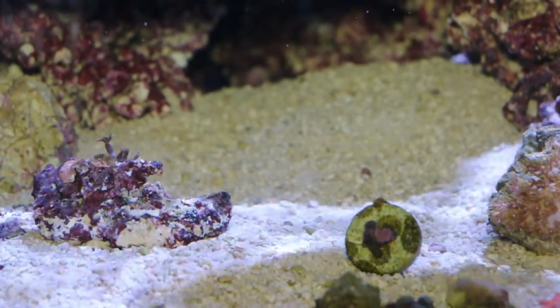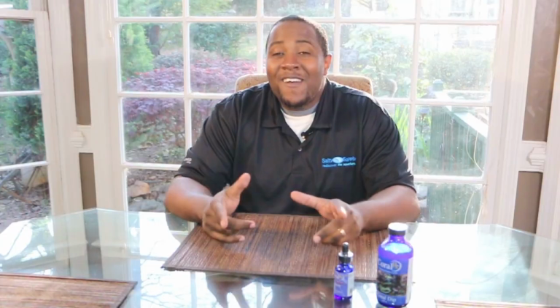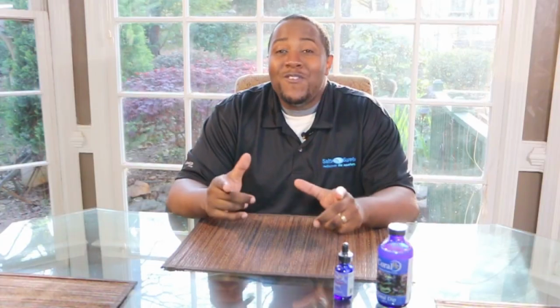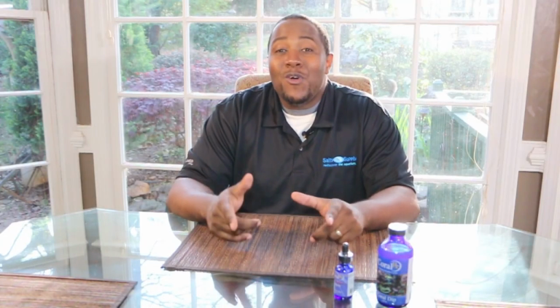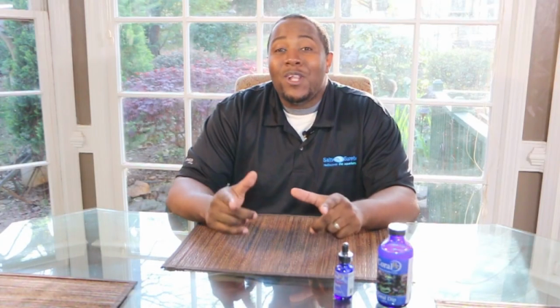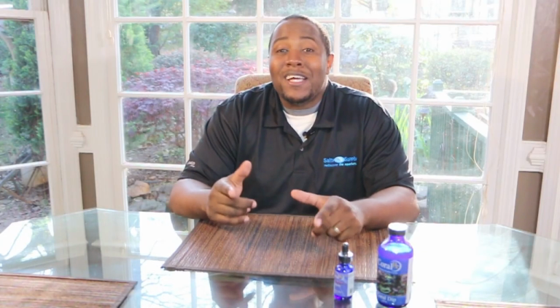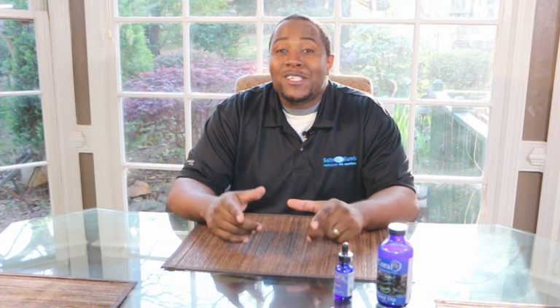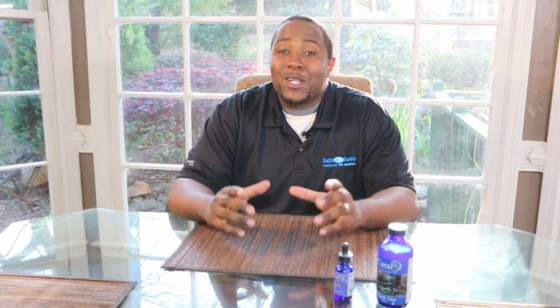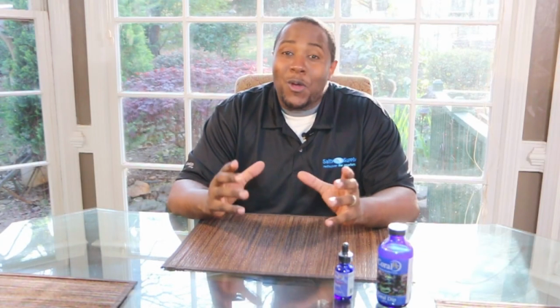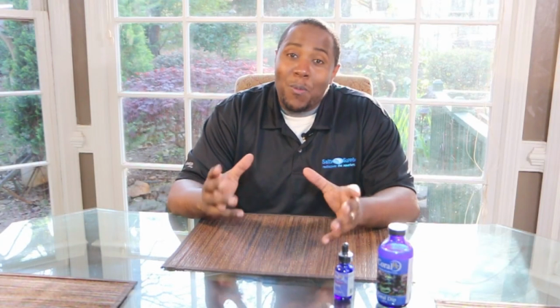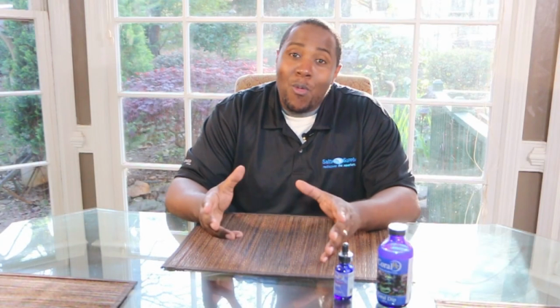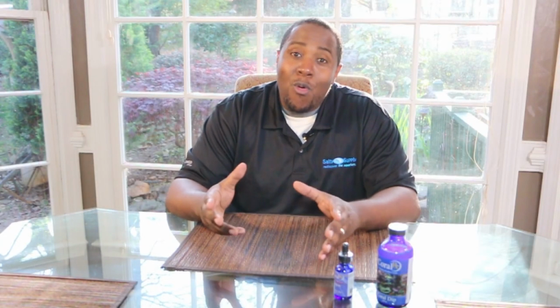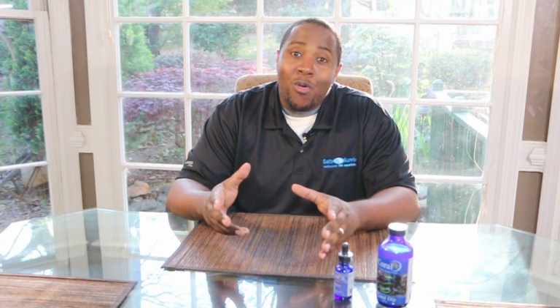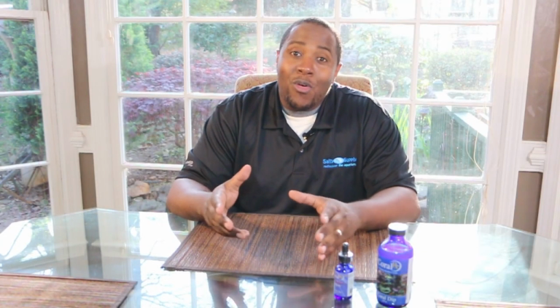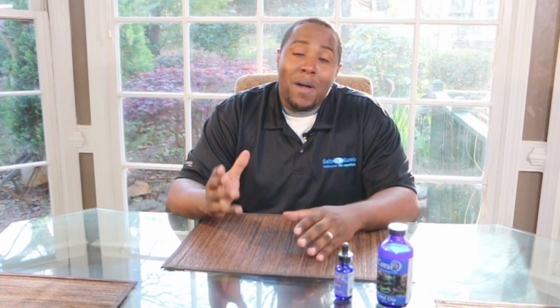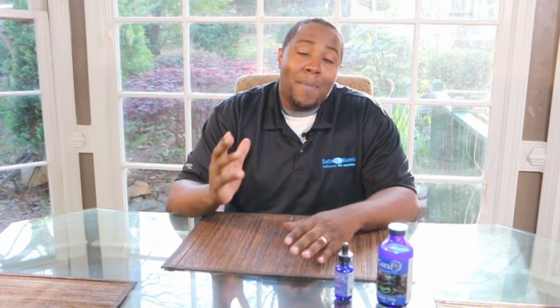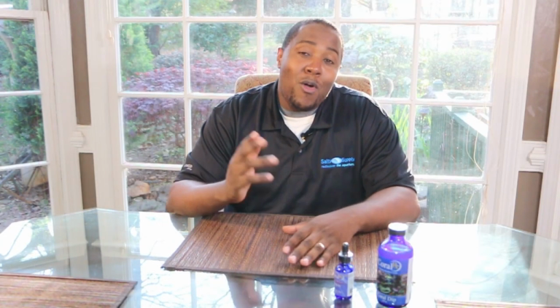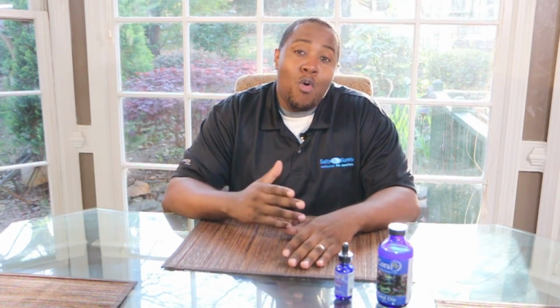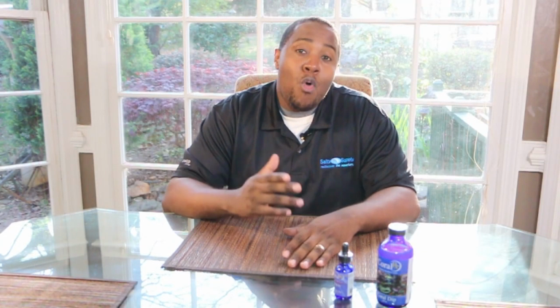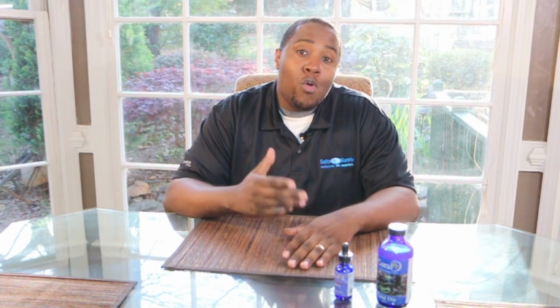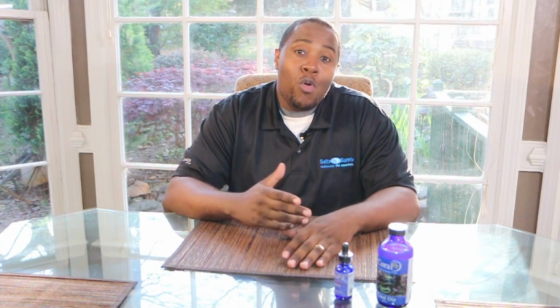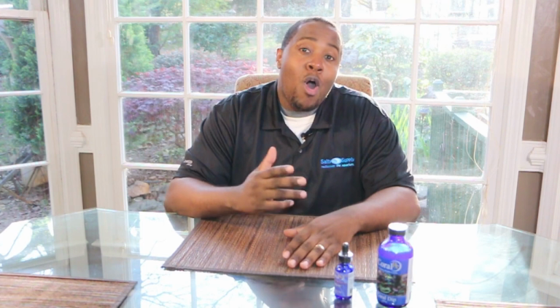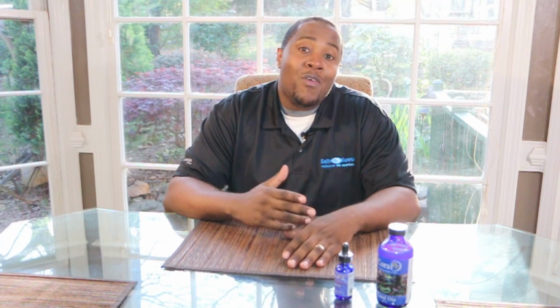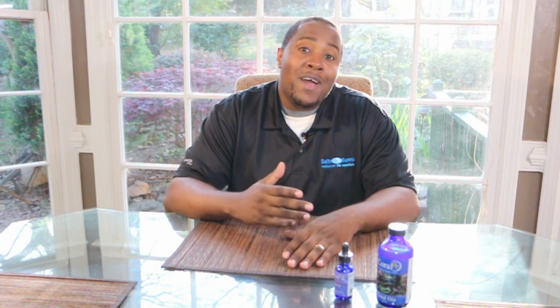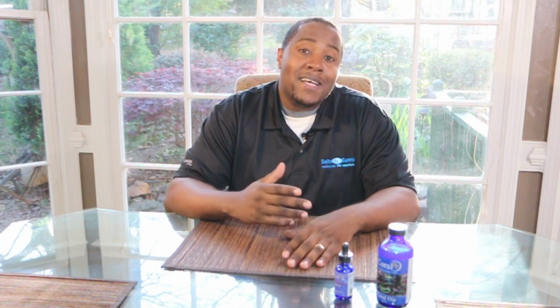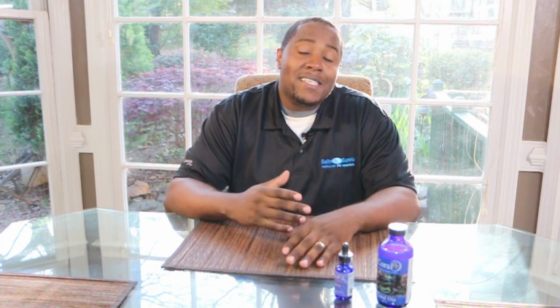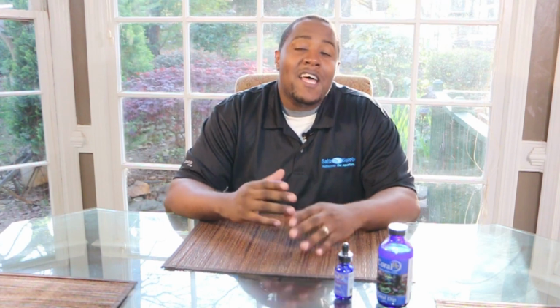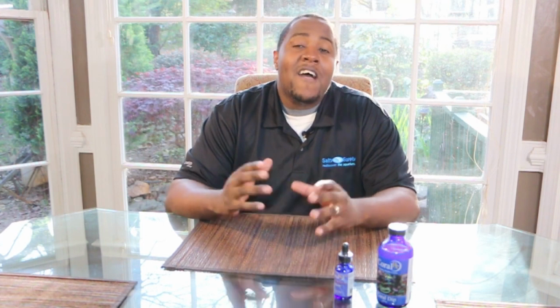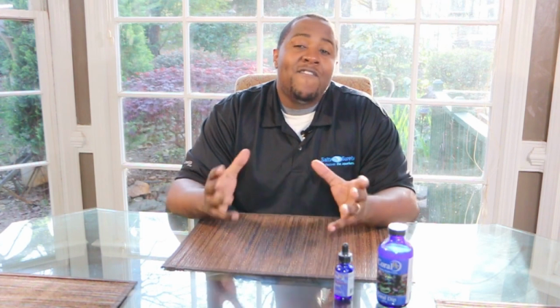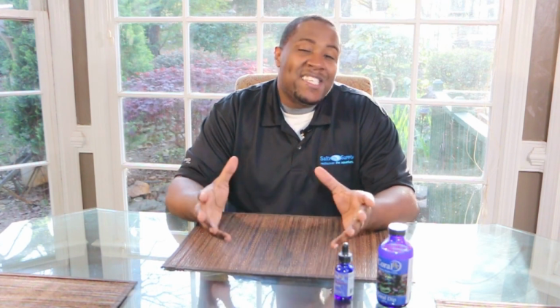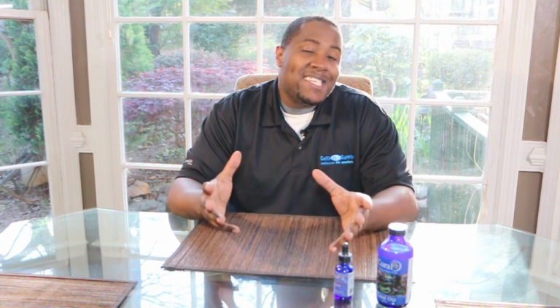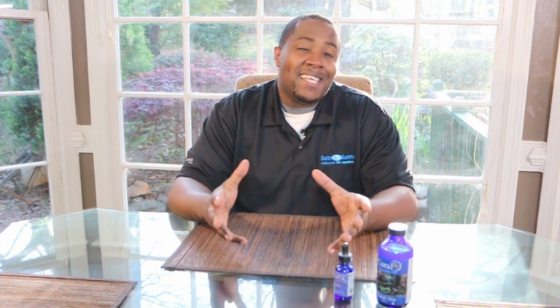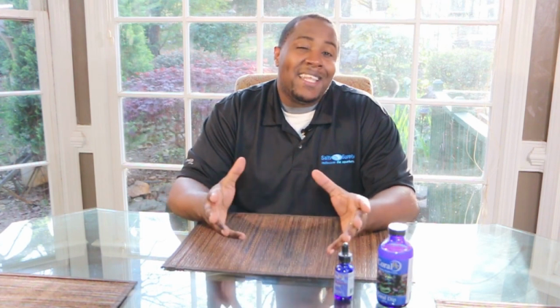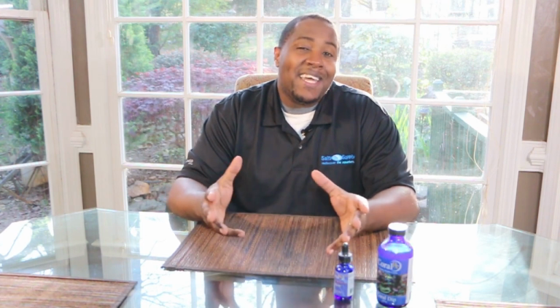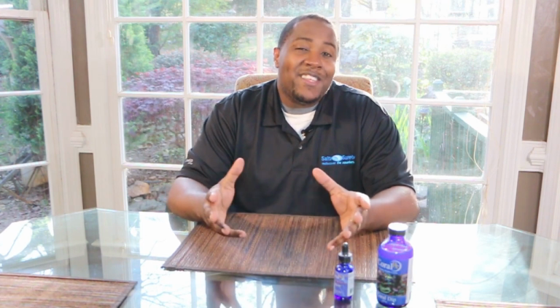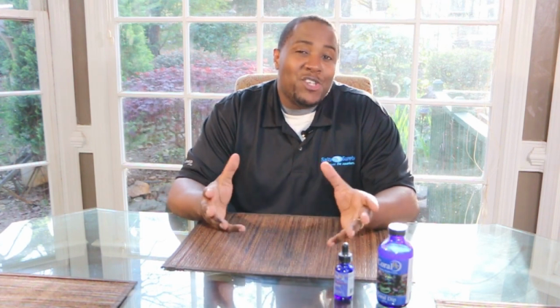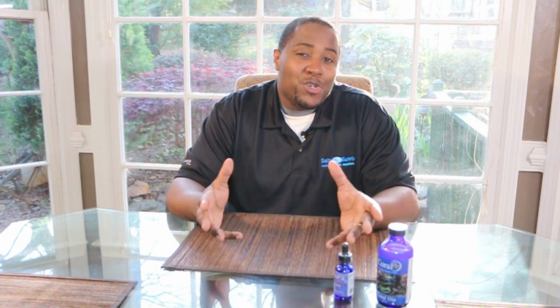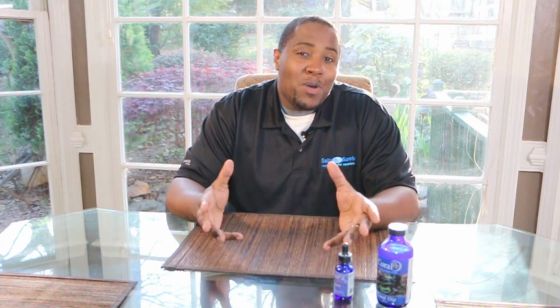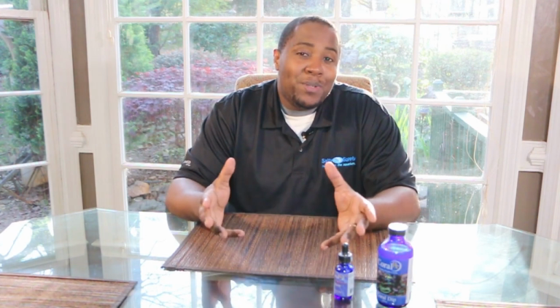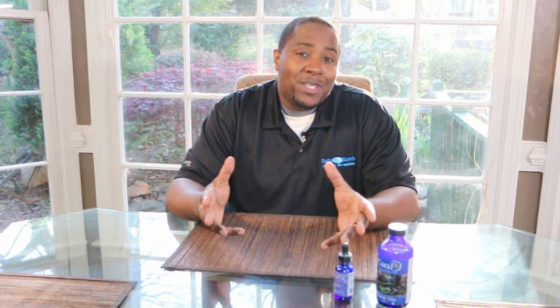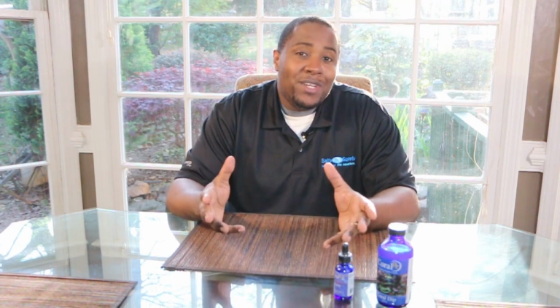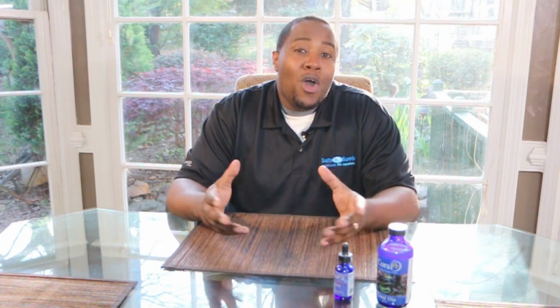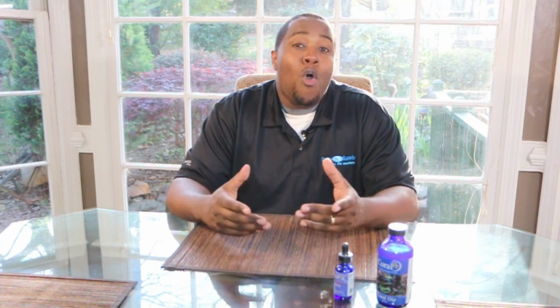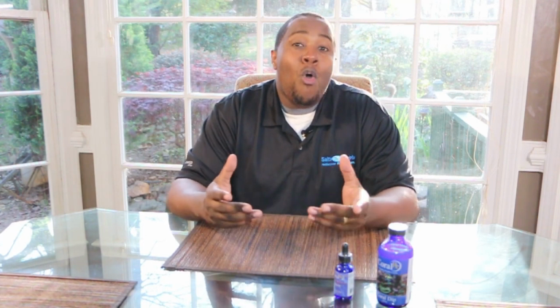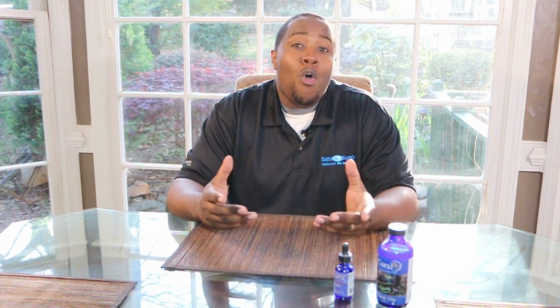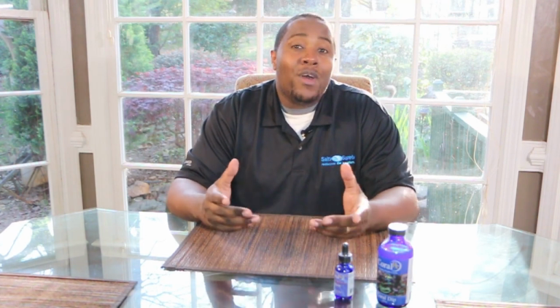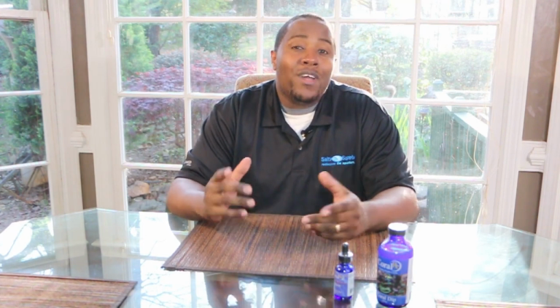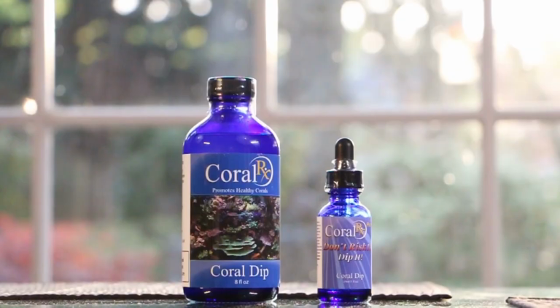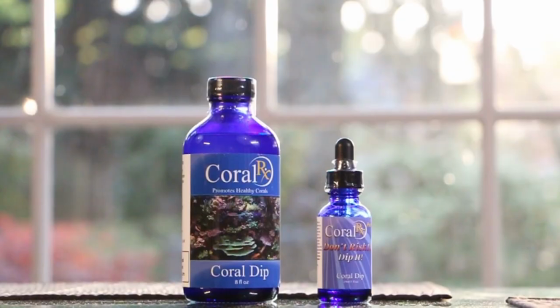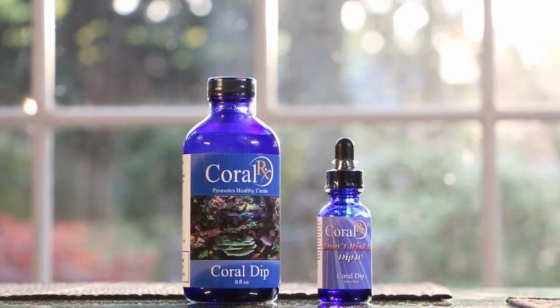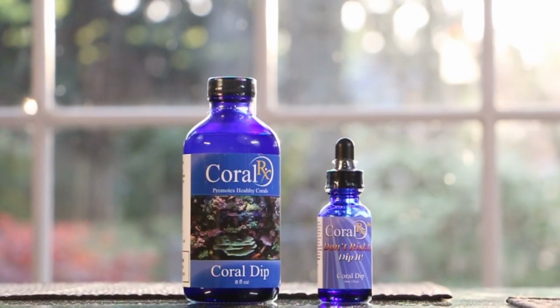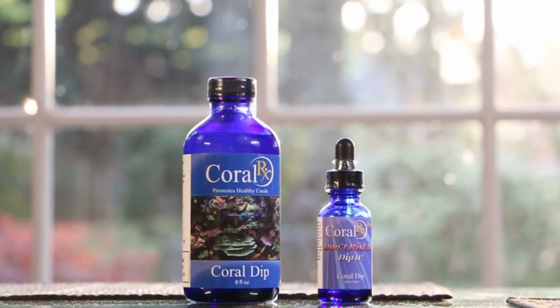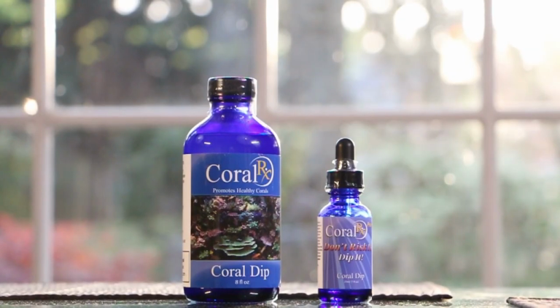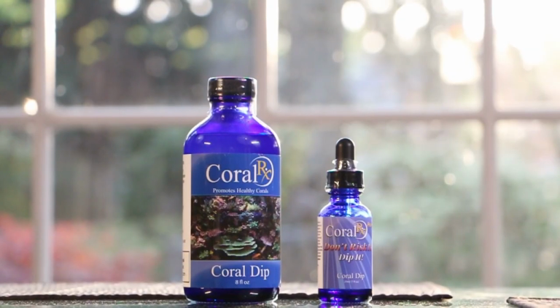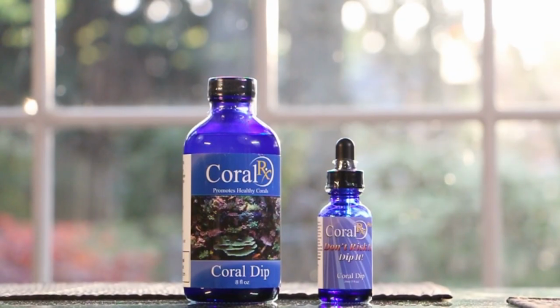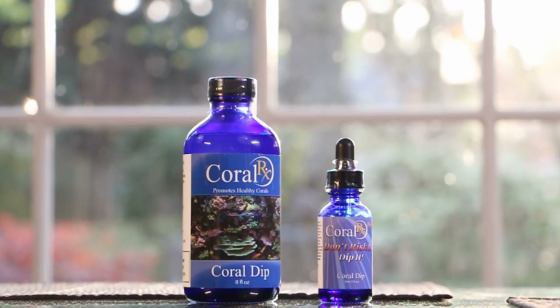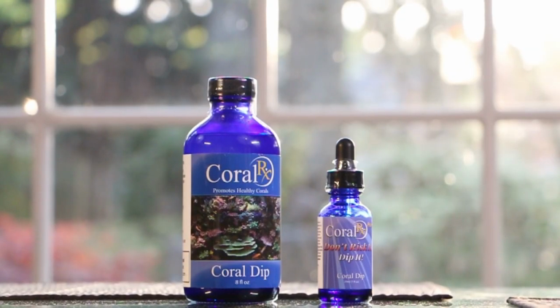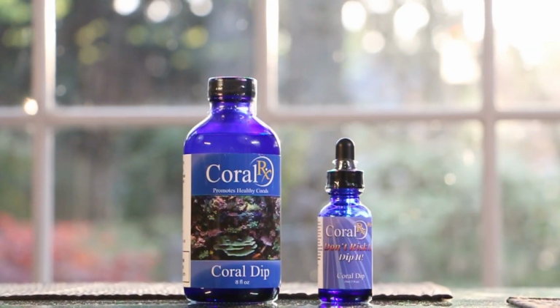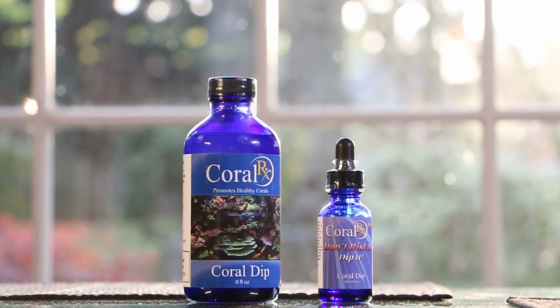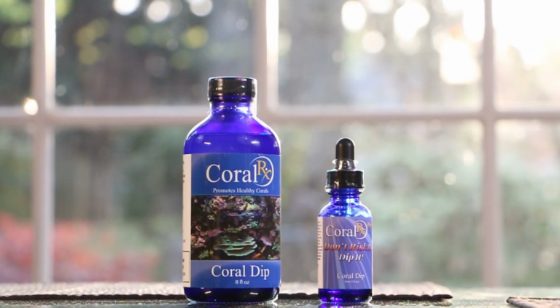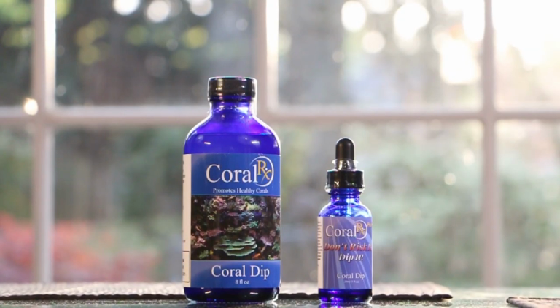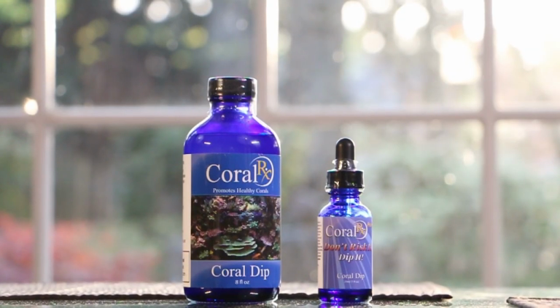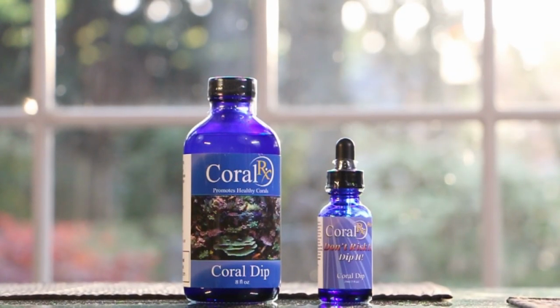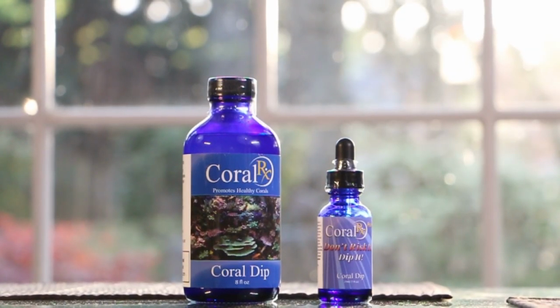If you would like to learn more about CoralRx, visit the link in the description or go to saltysupply.com.